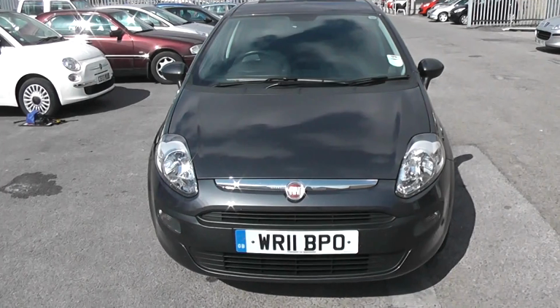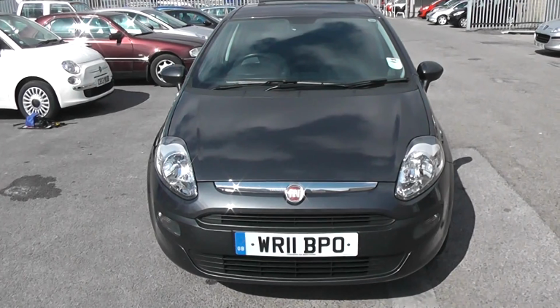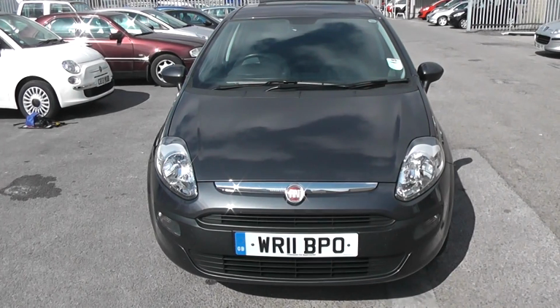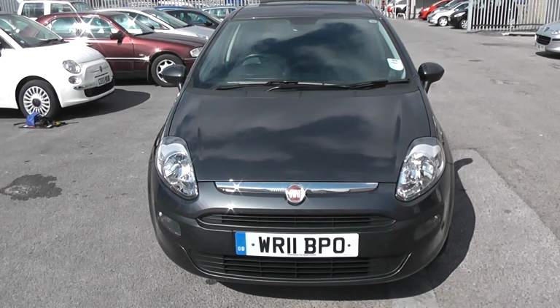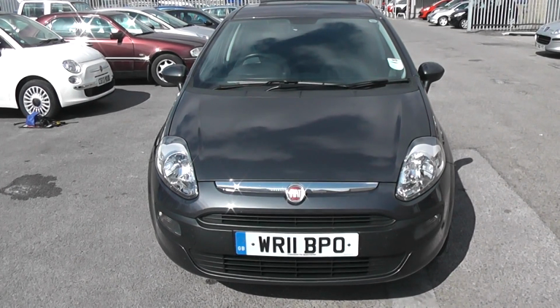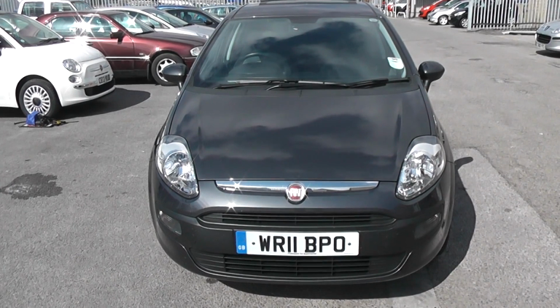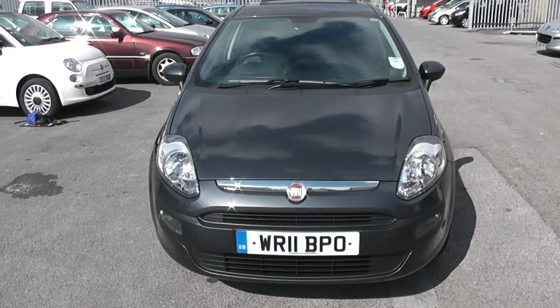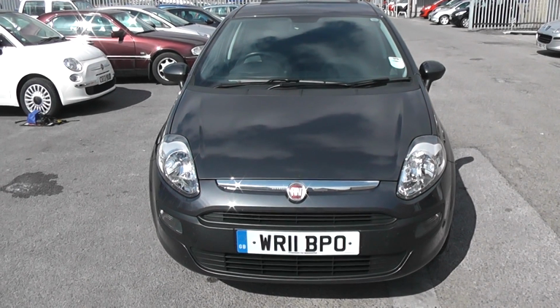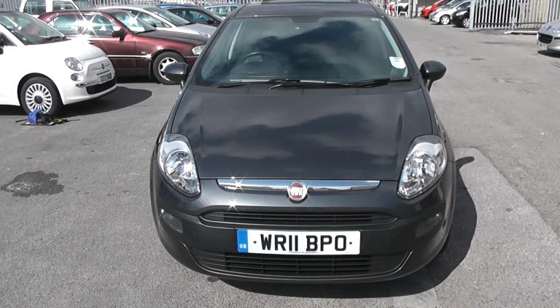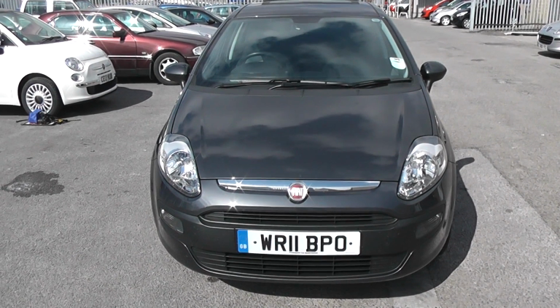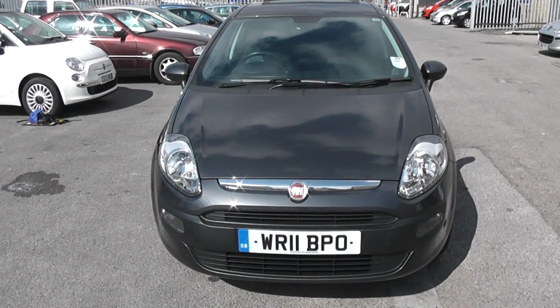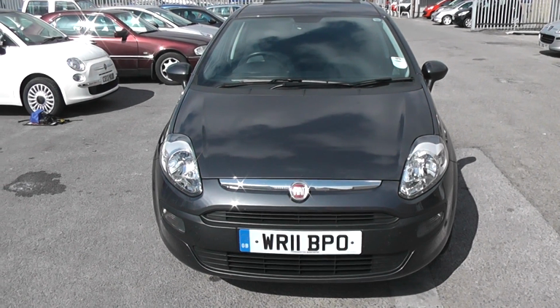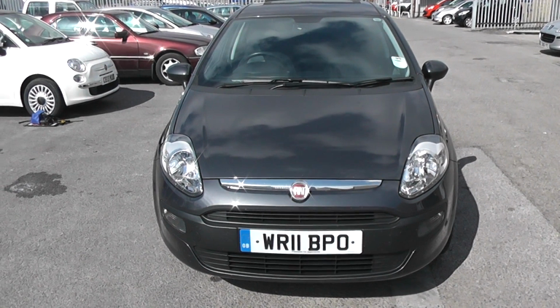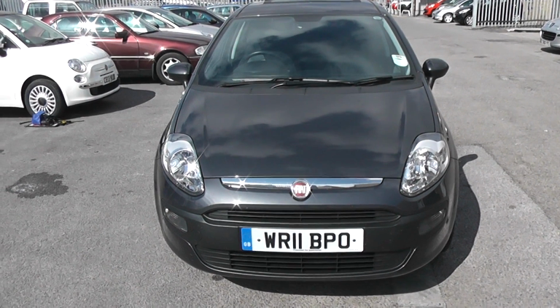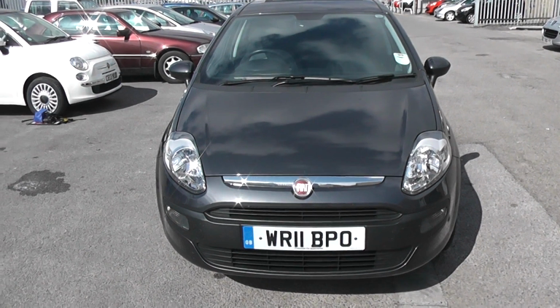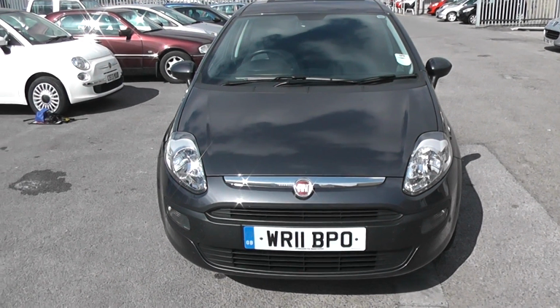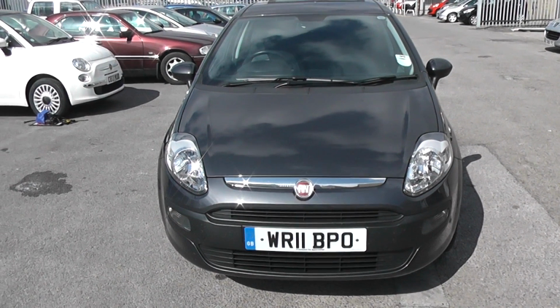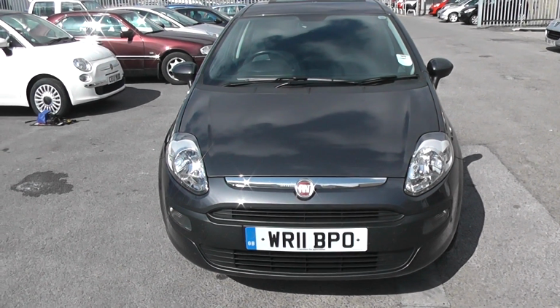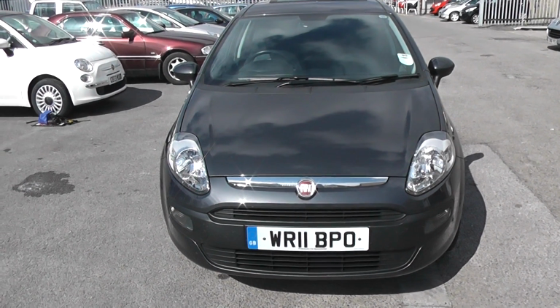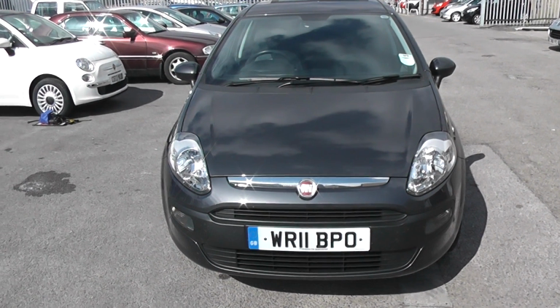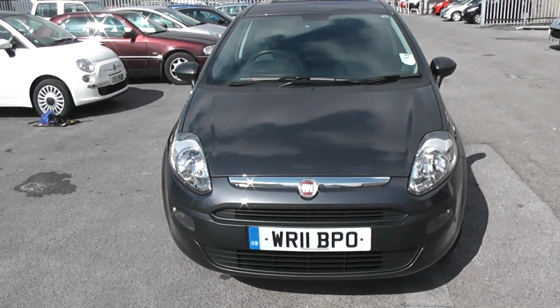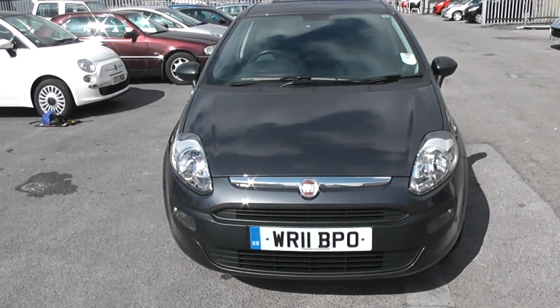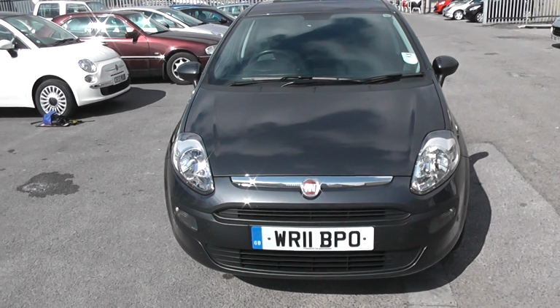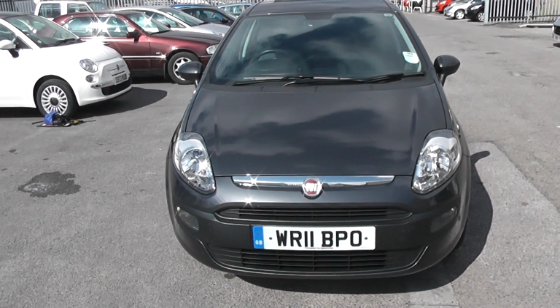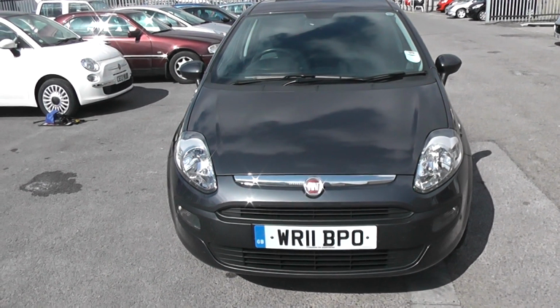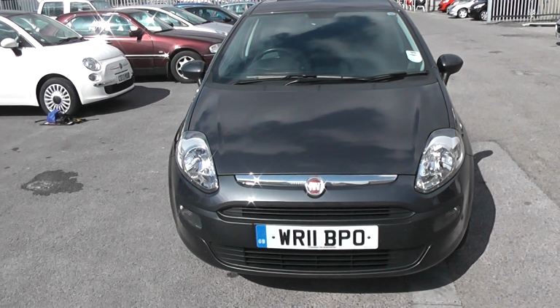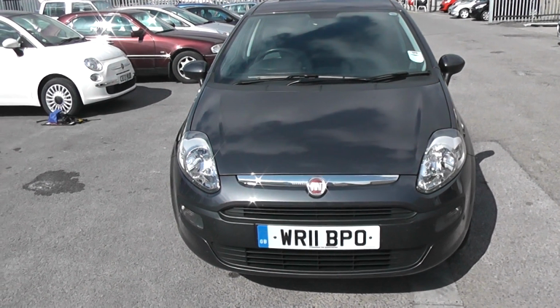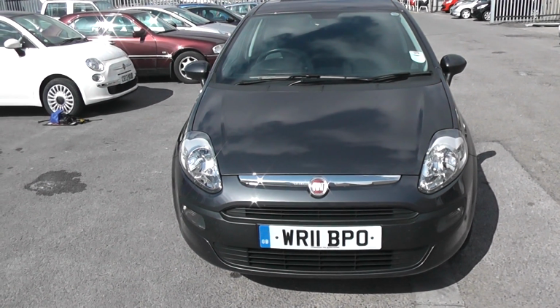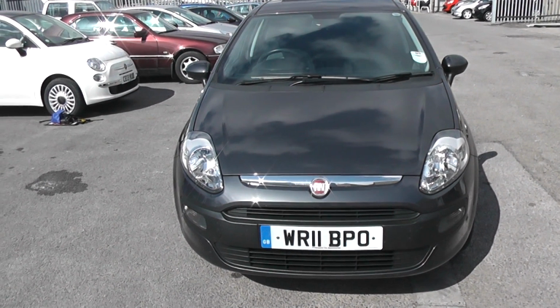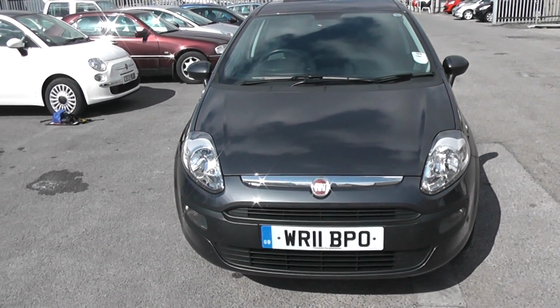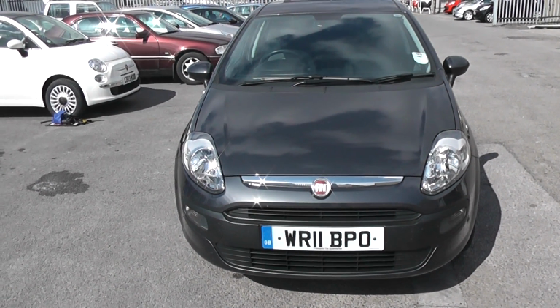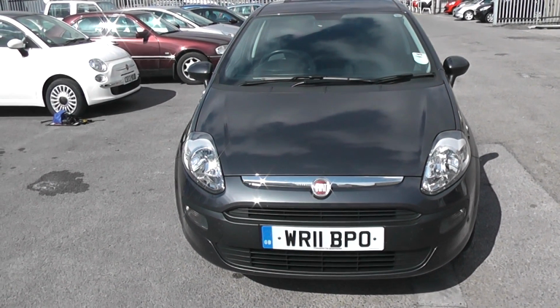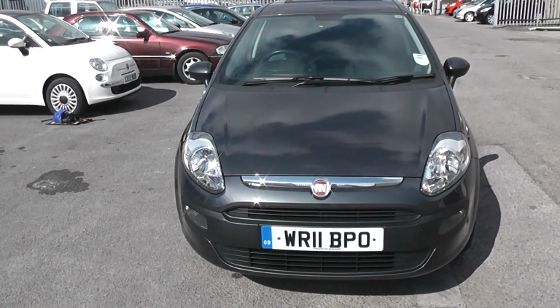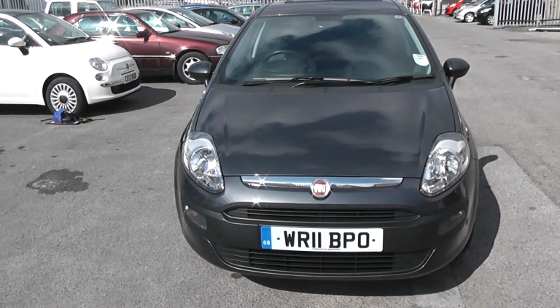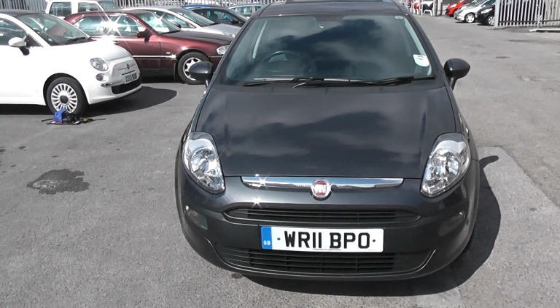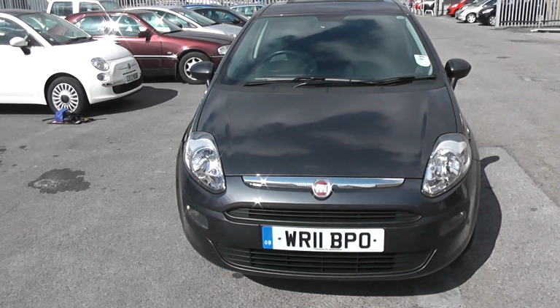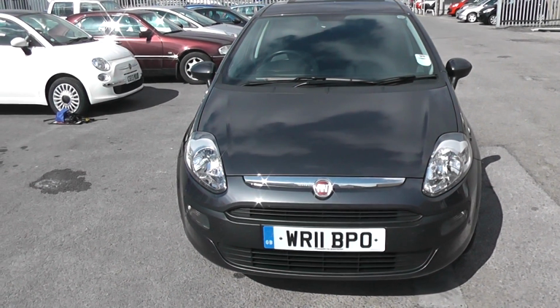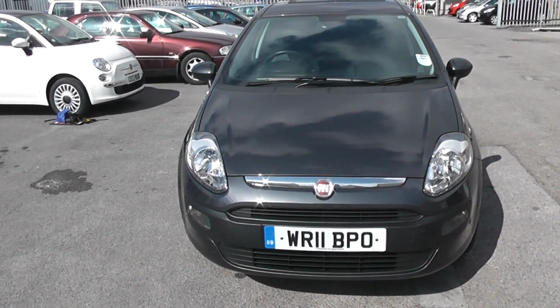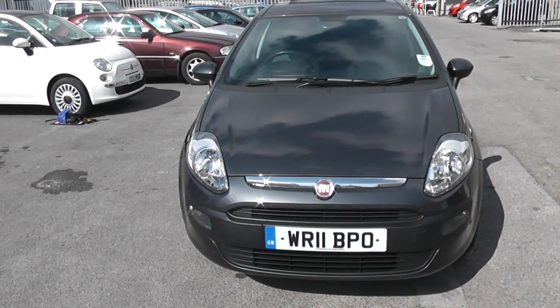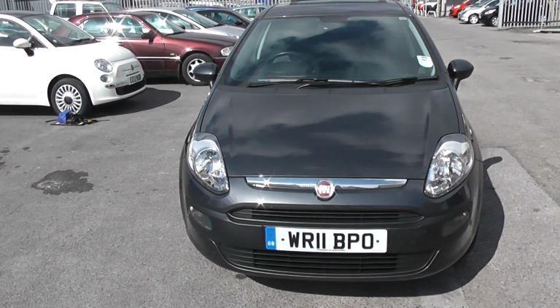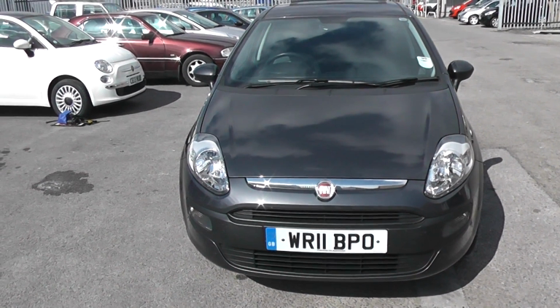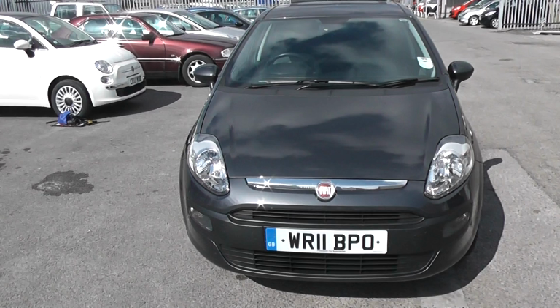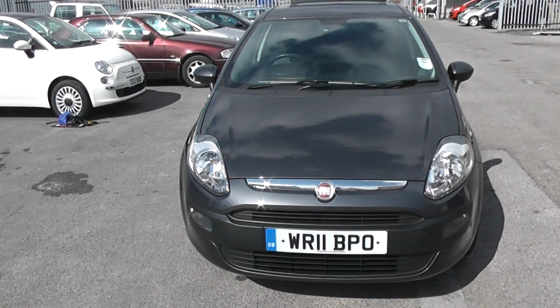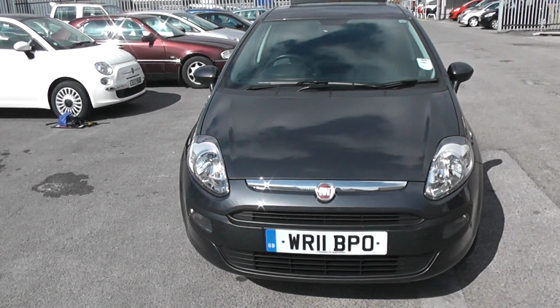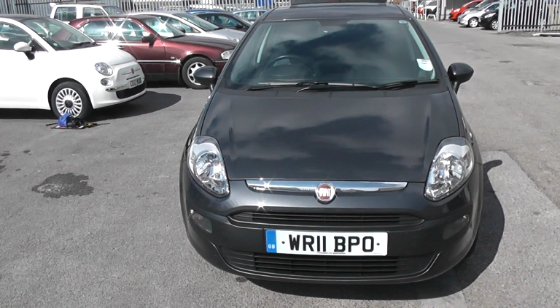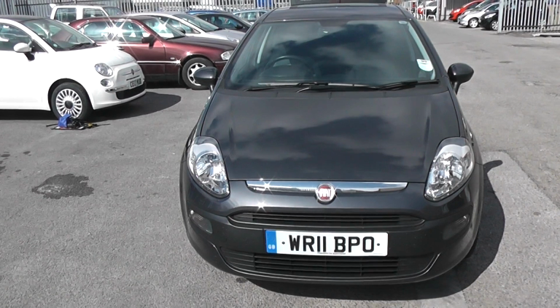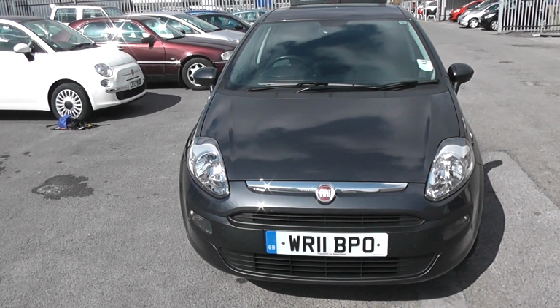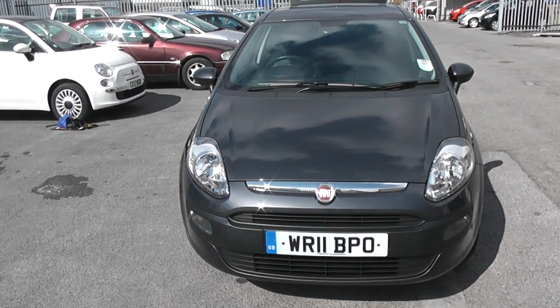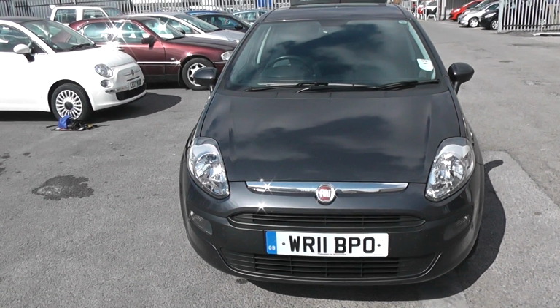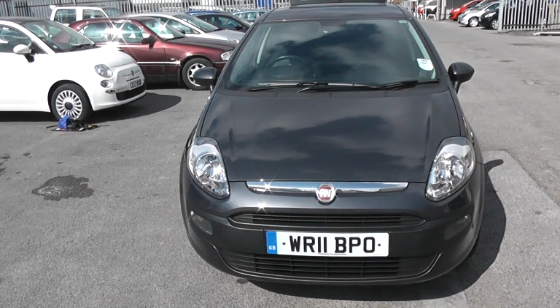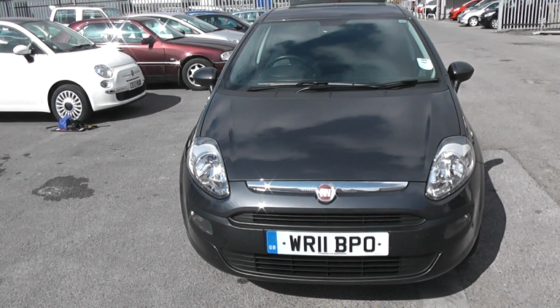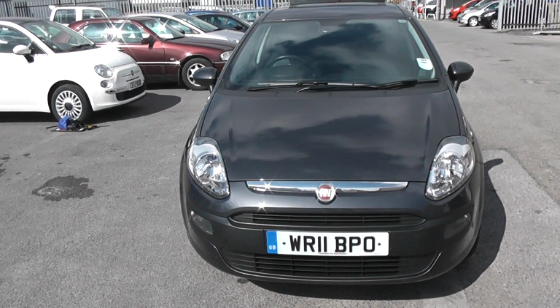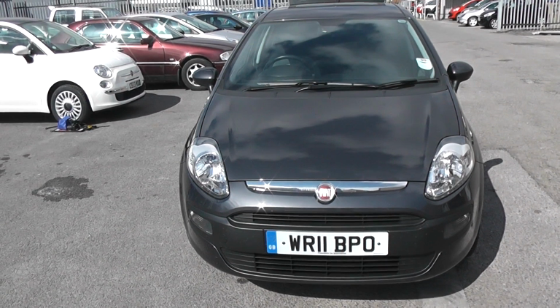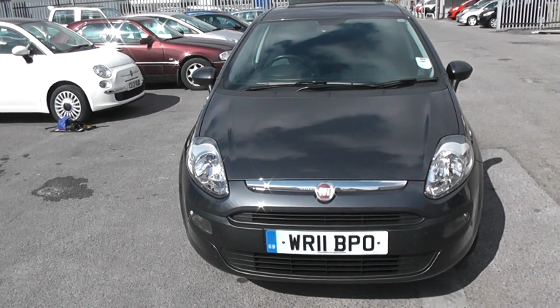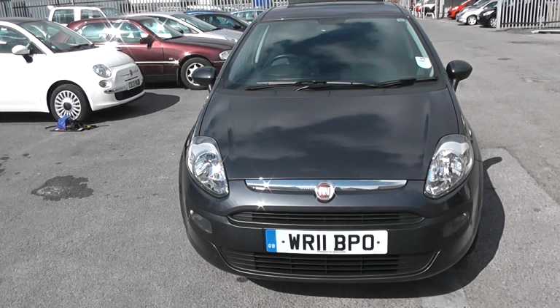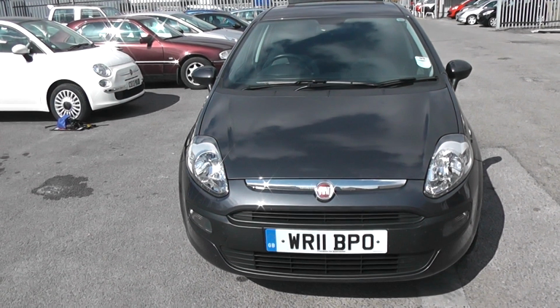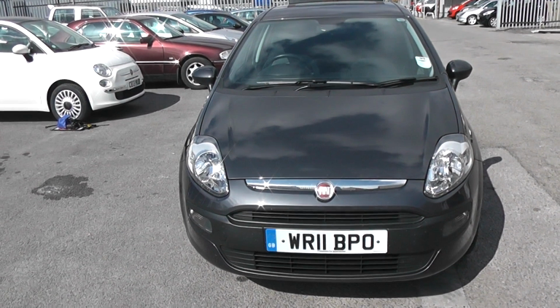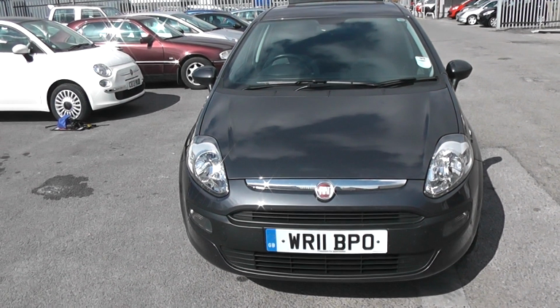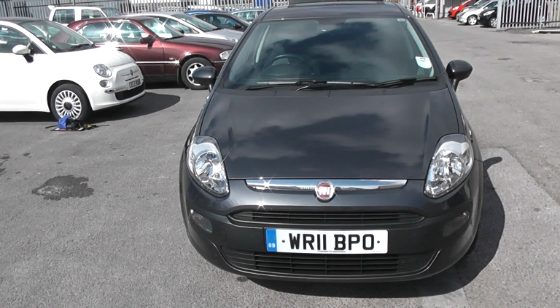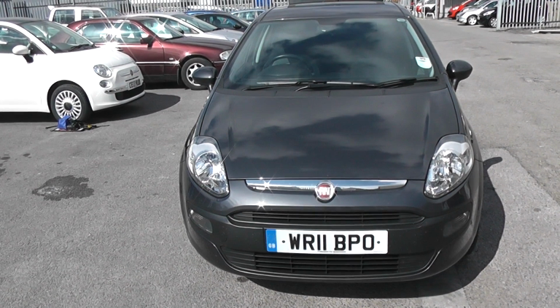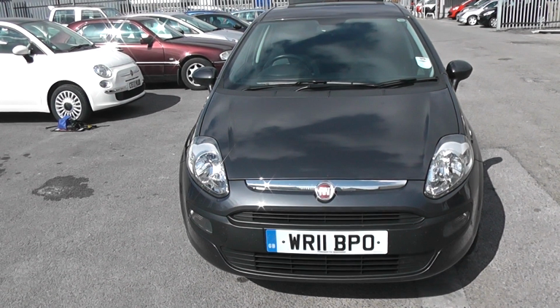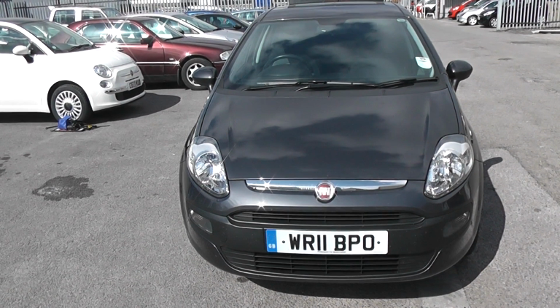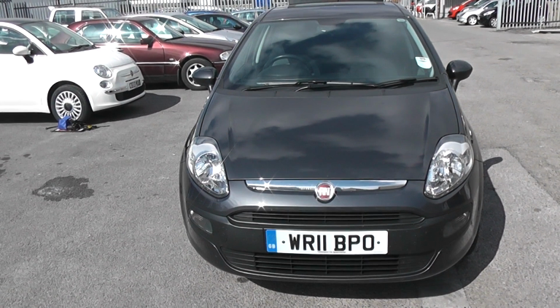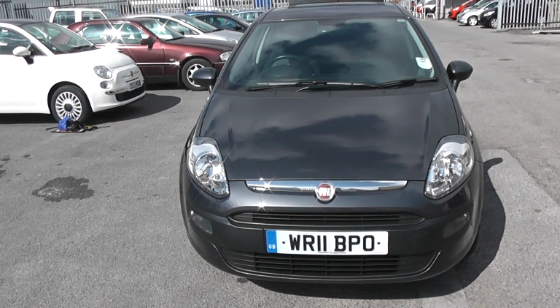Welcome to Wessex Garages Cardiff. Here we have a Fiat Punto Evo. This car is in metallic grey, registered on an 11 plate.